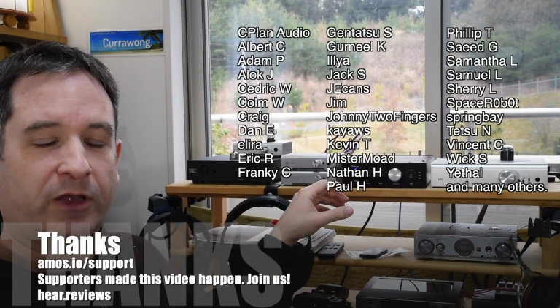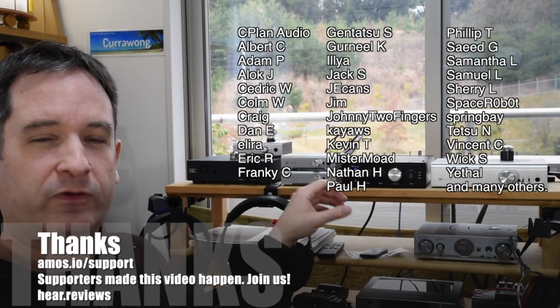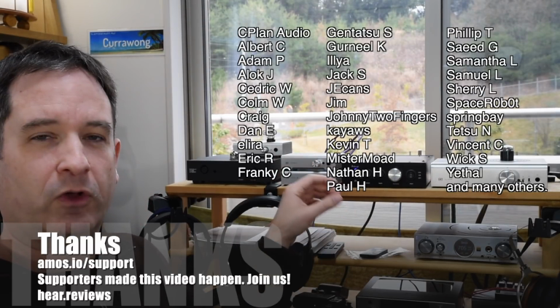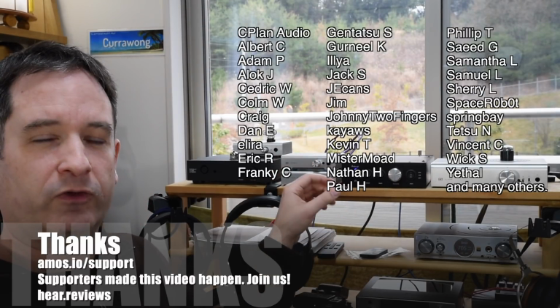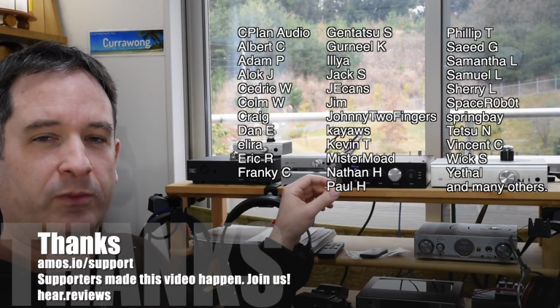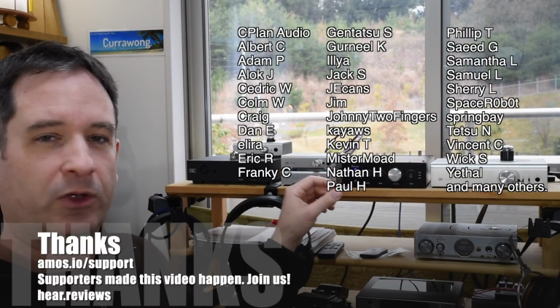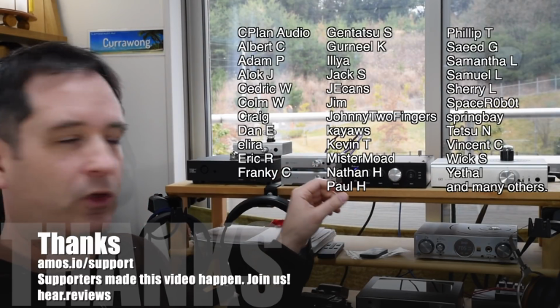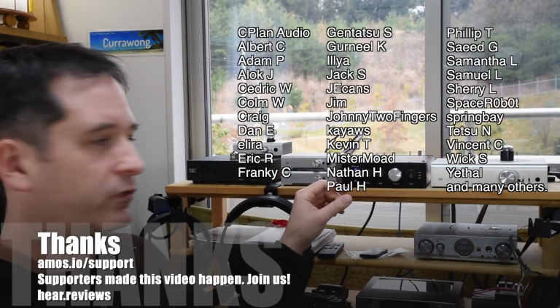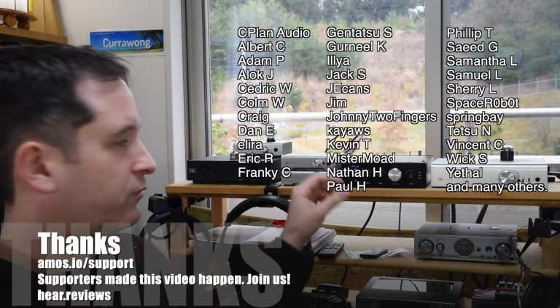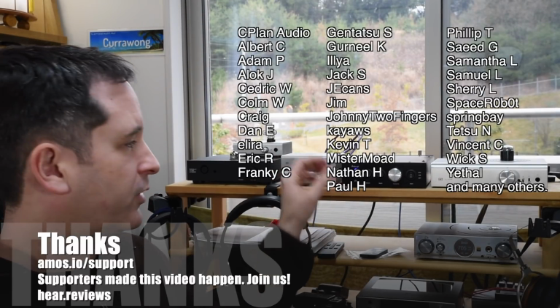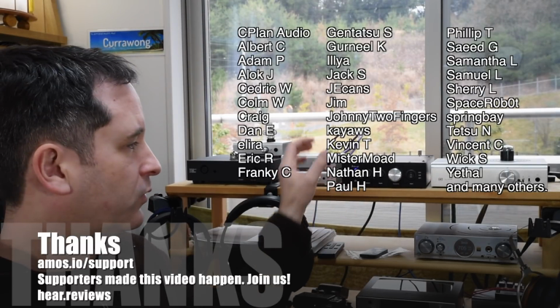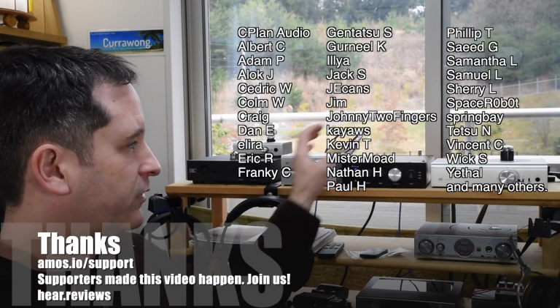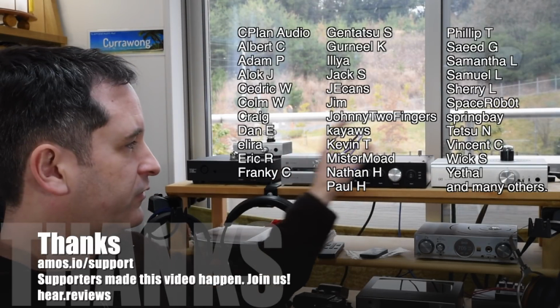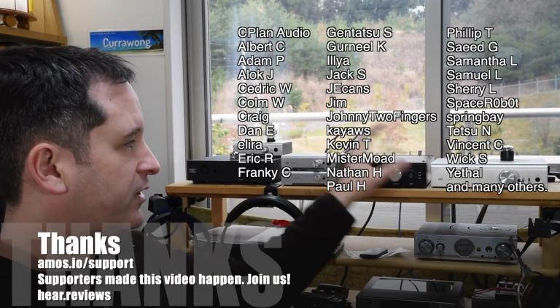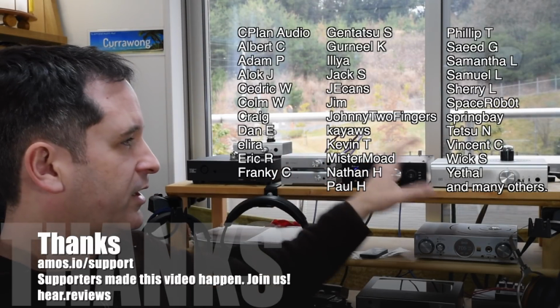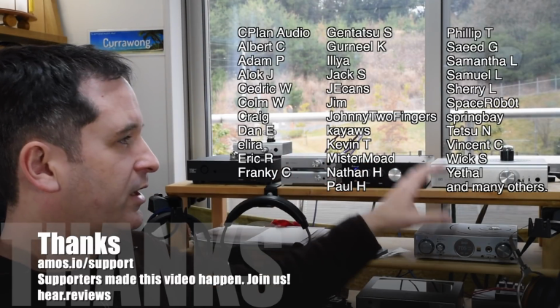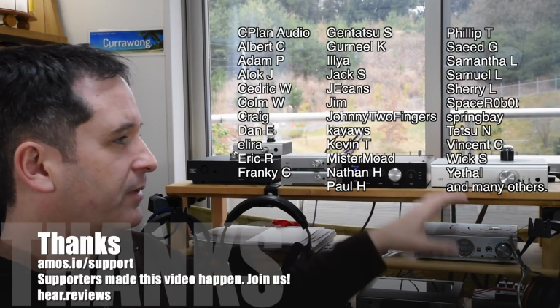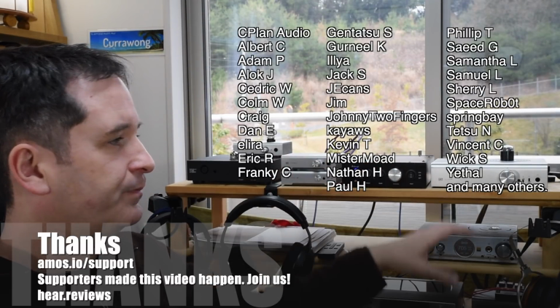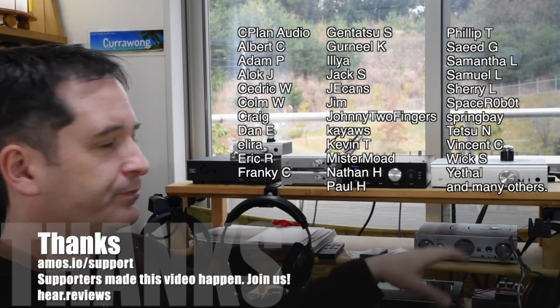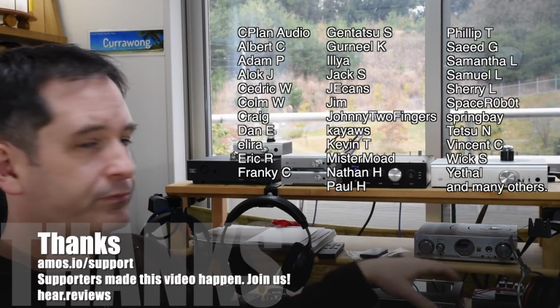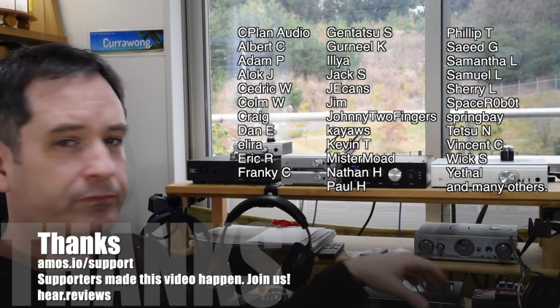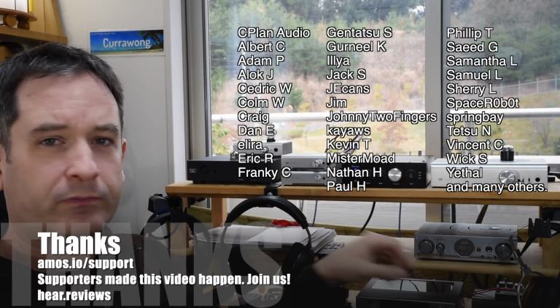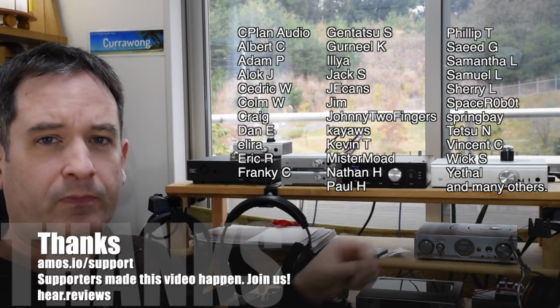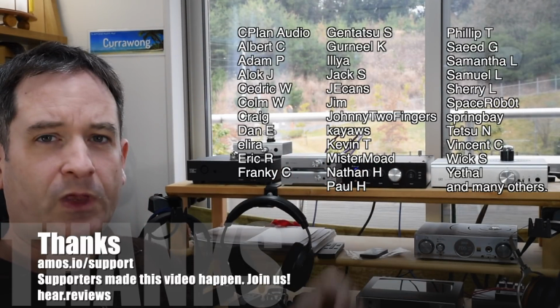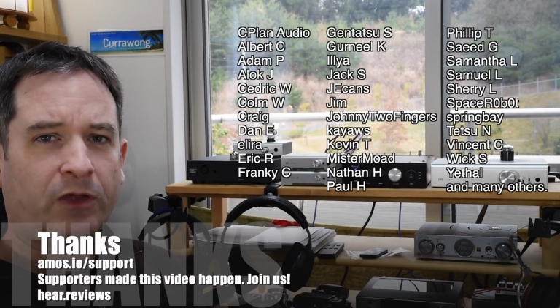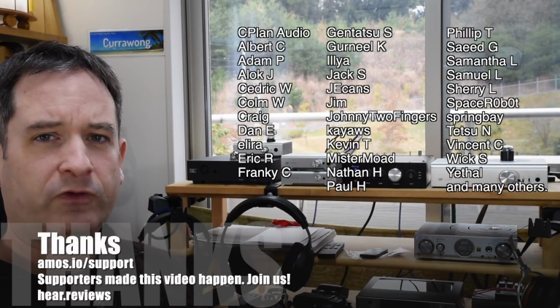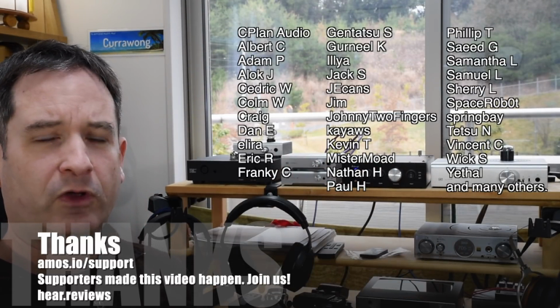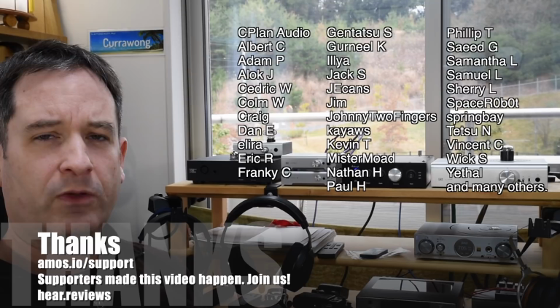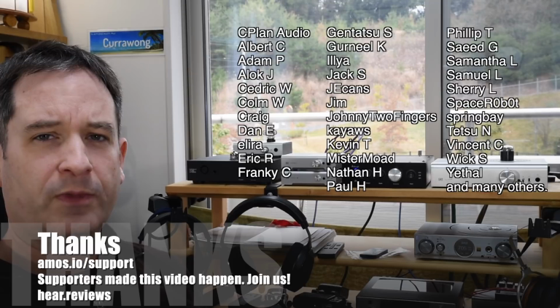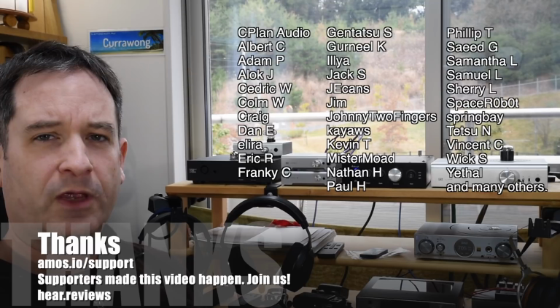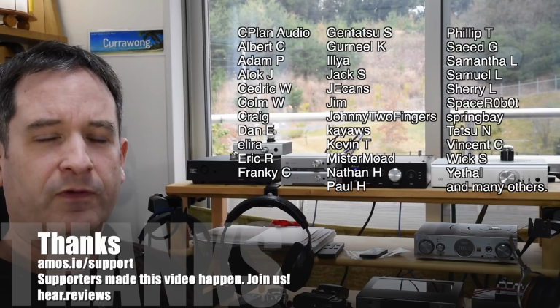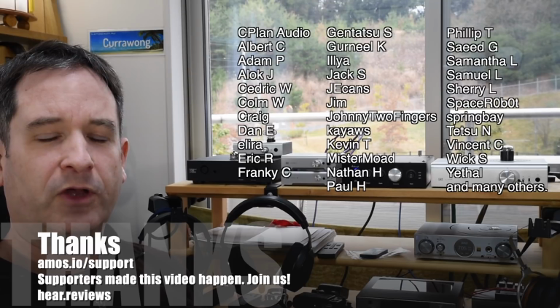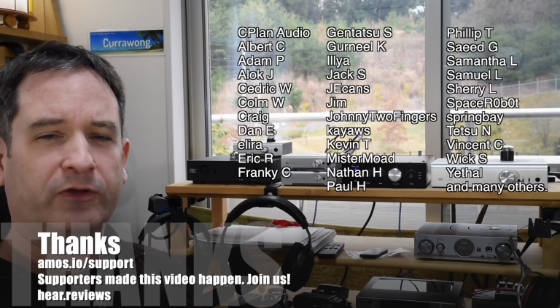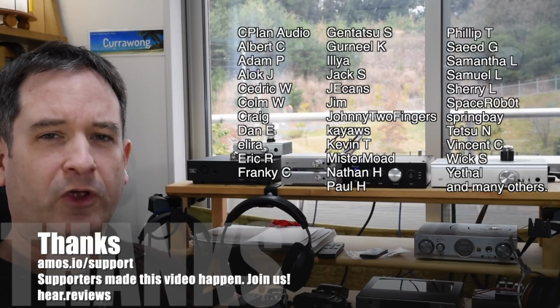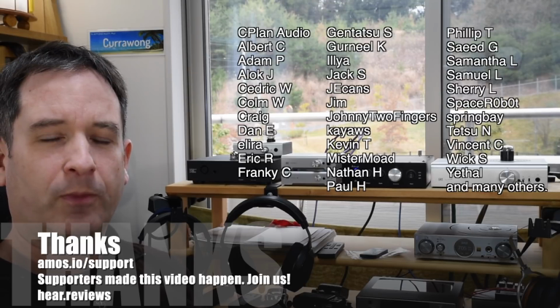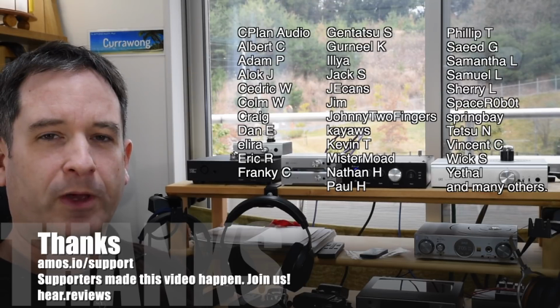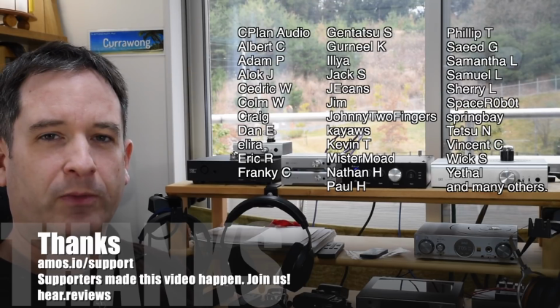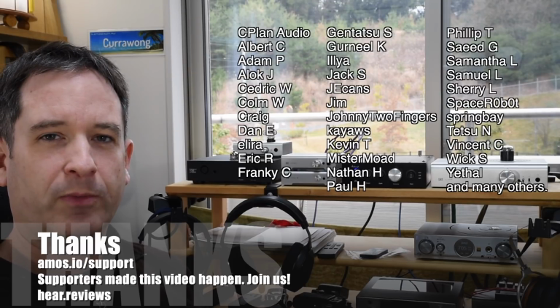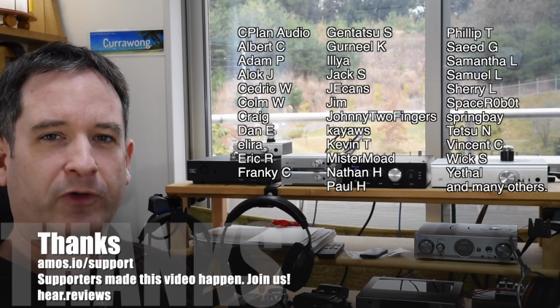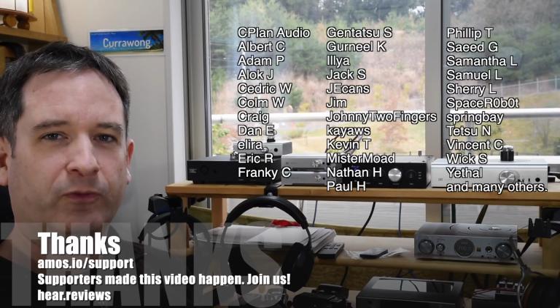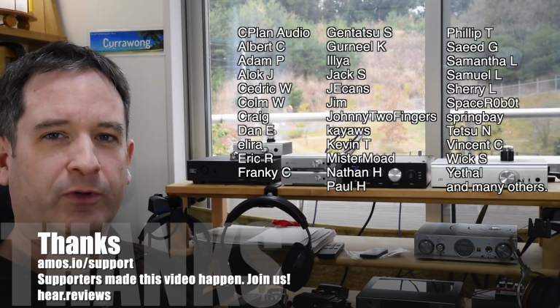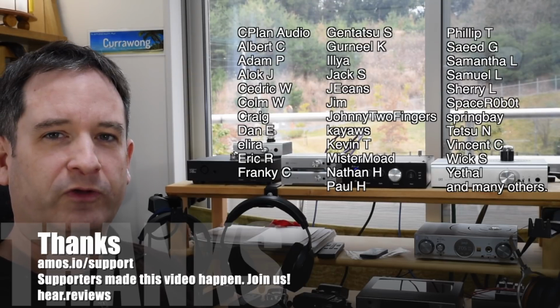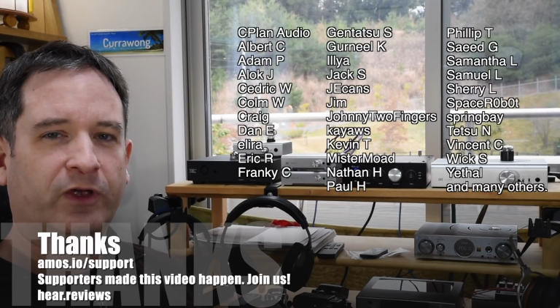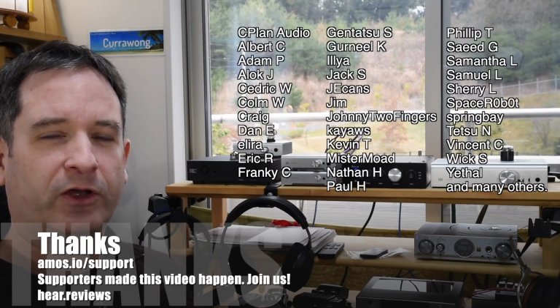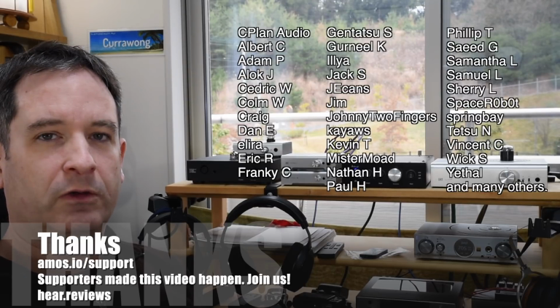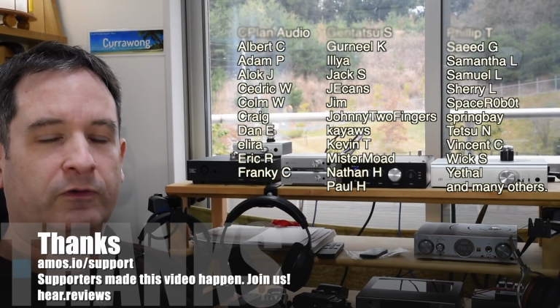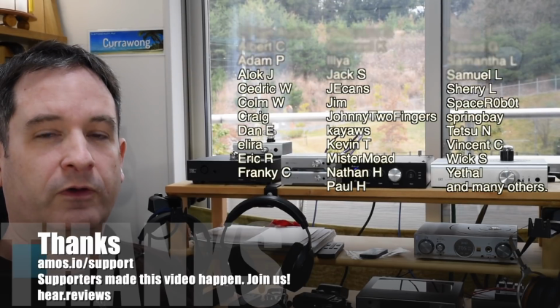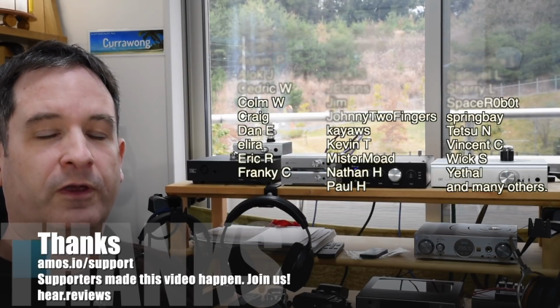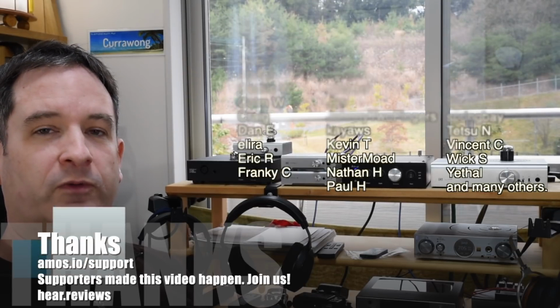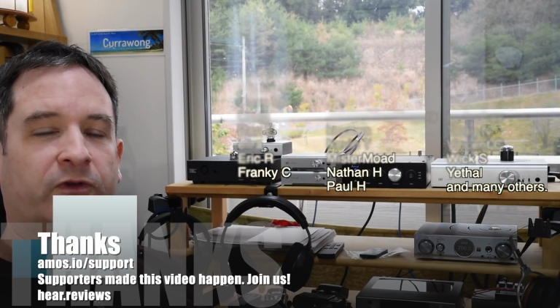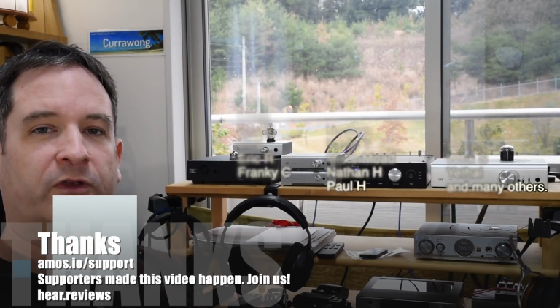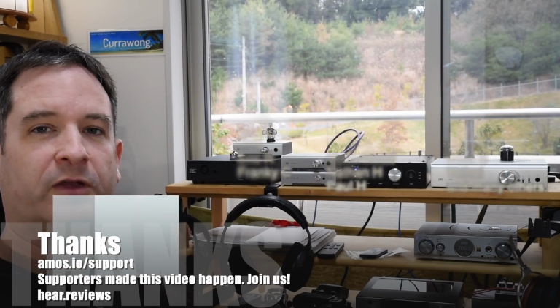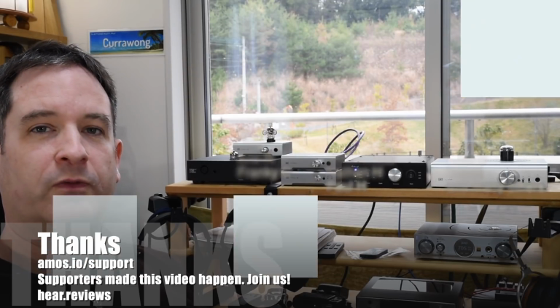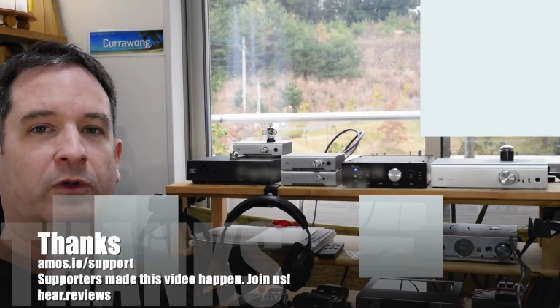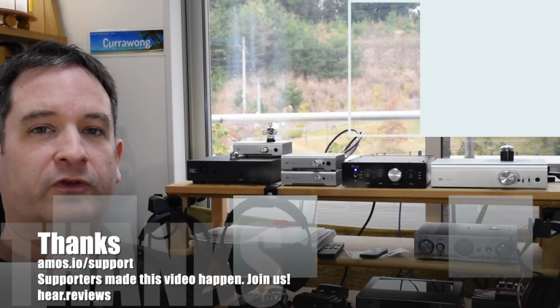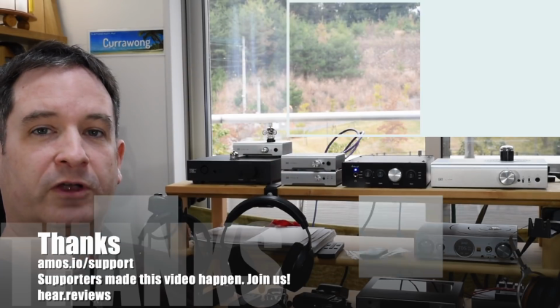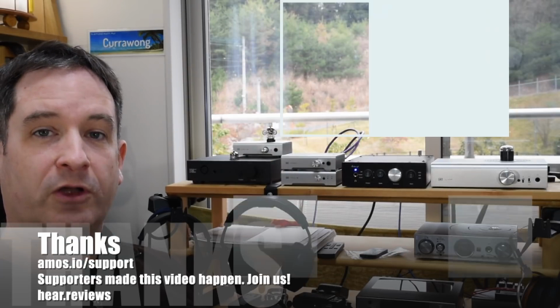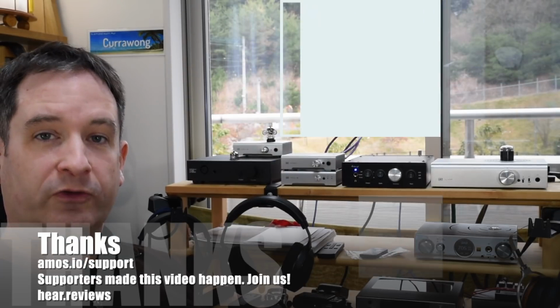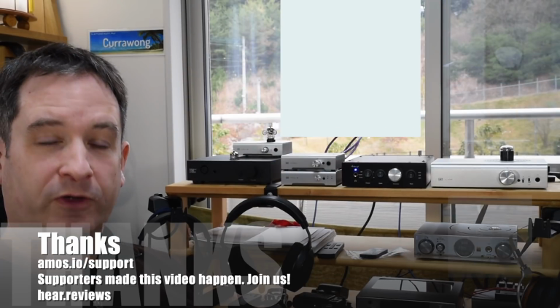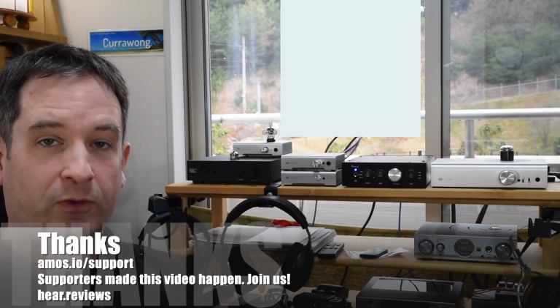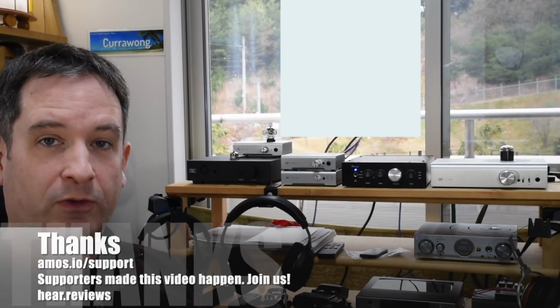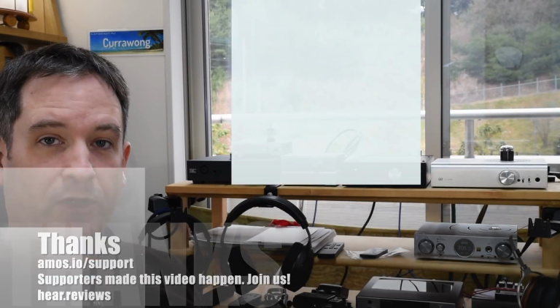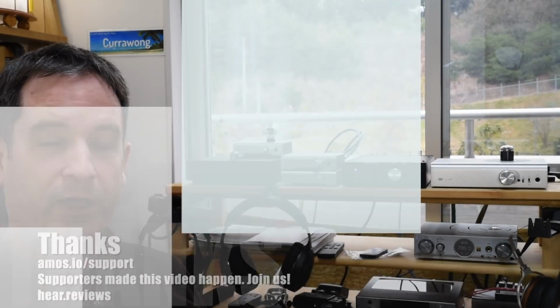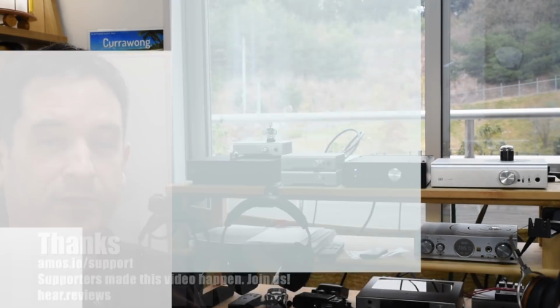If you'd like to become one of them — the equivalent of buying me a coffee once in a while — you can actually help me make these videos. It does cost me a lot to run all this gear. So if you'd like to help out, it would be much appreciated. Thanks once again for watching and I'll see you online.